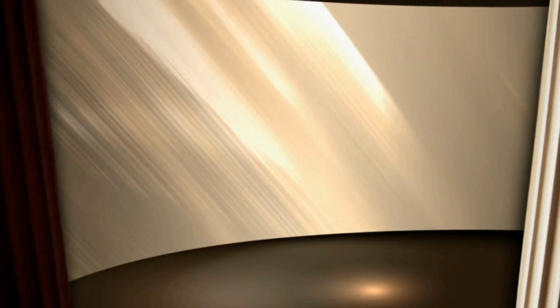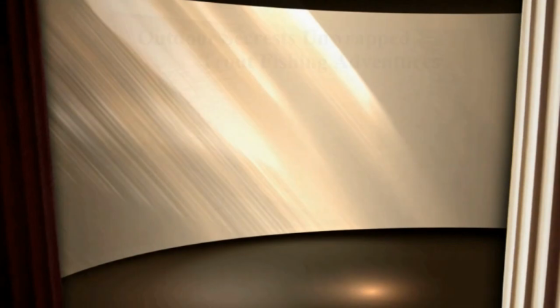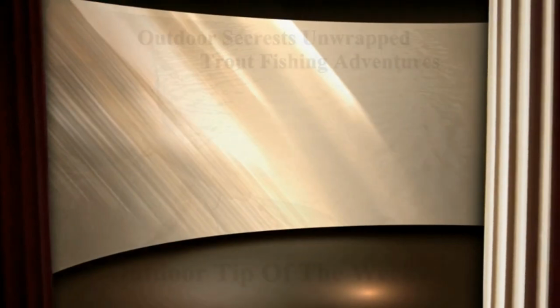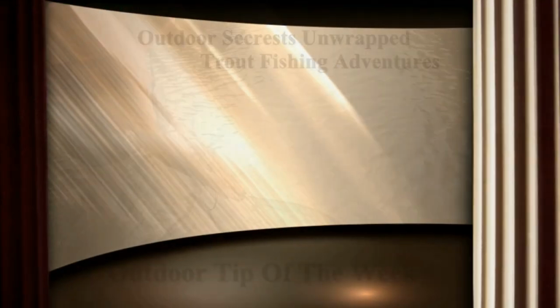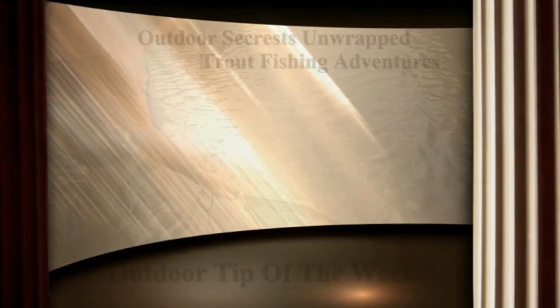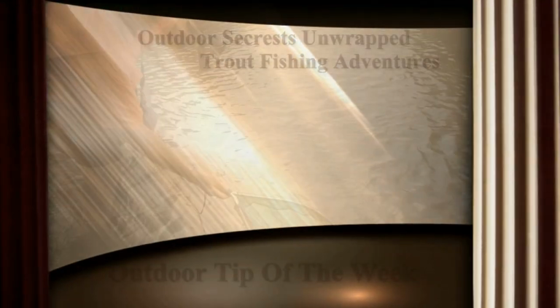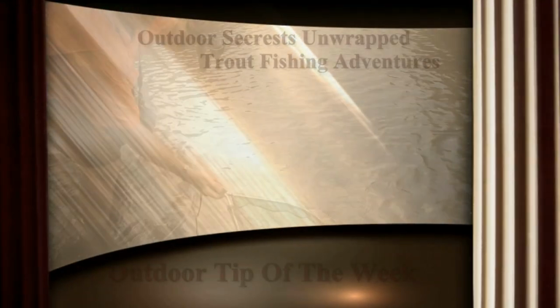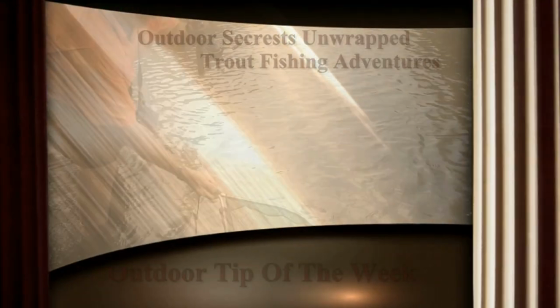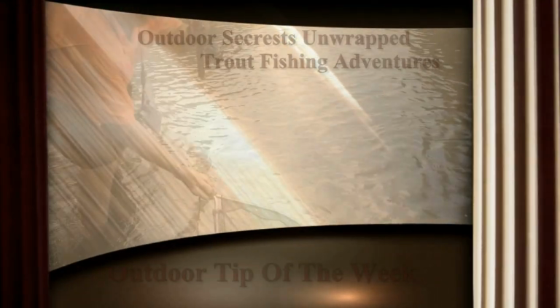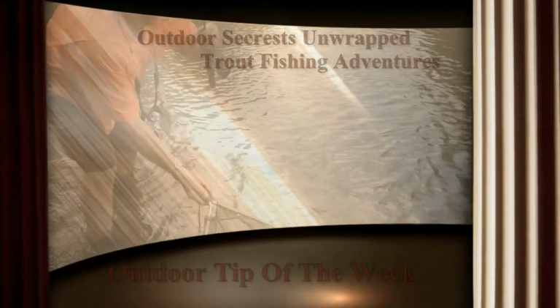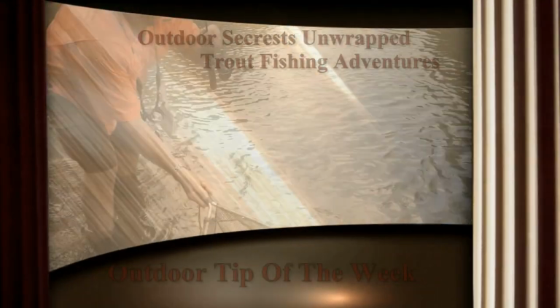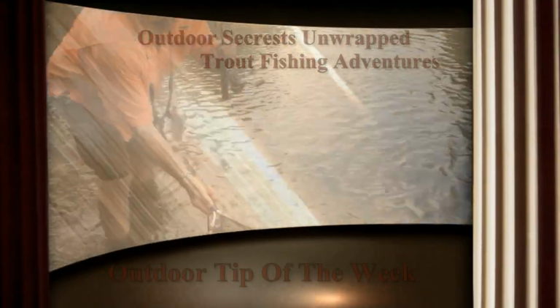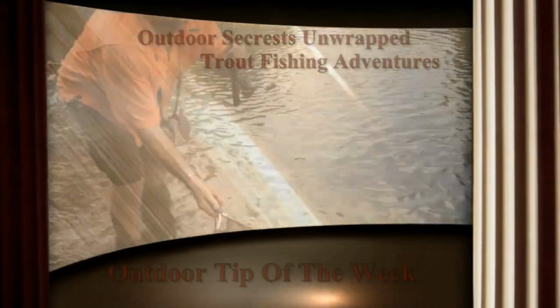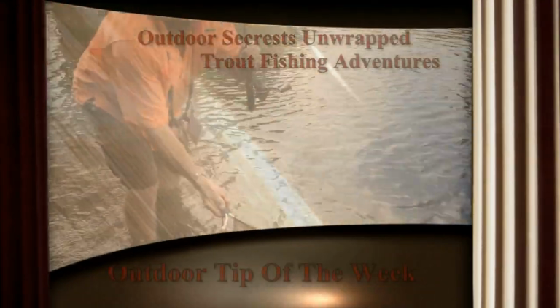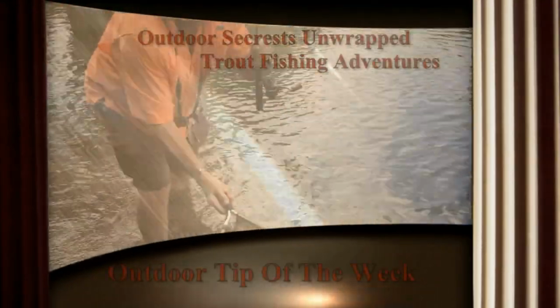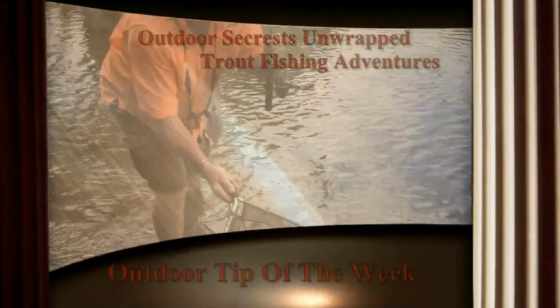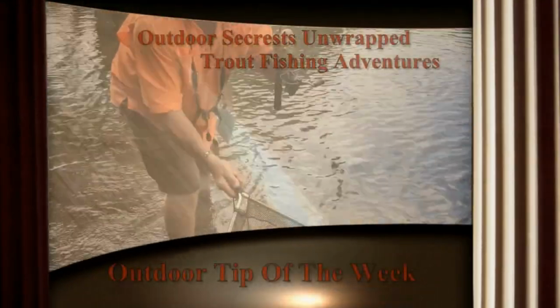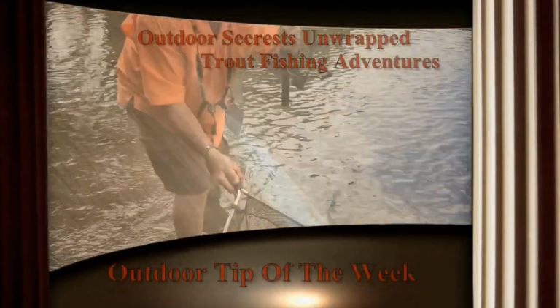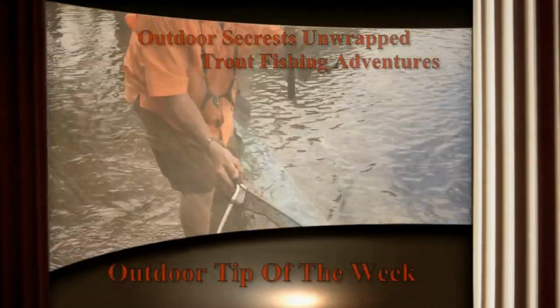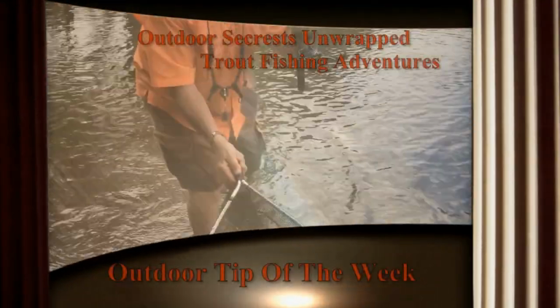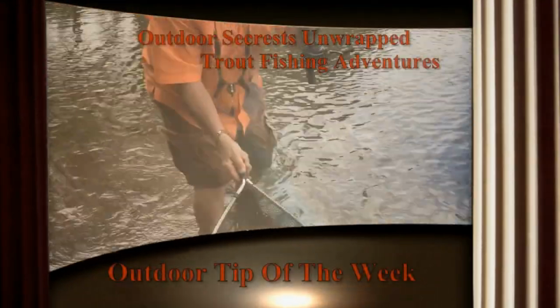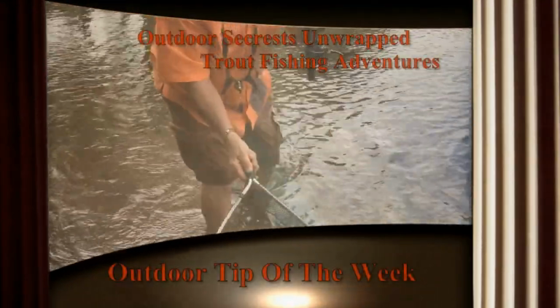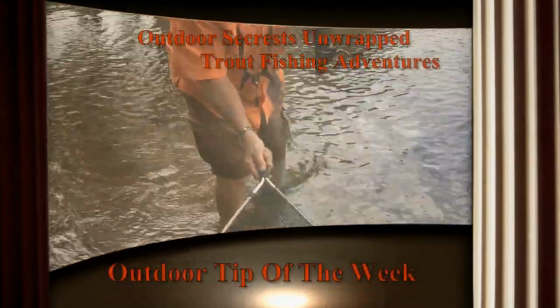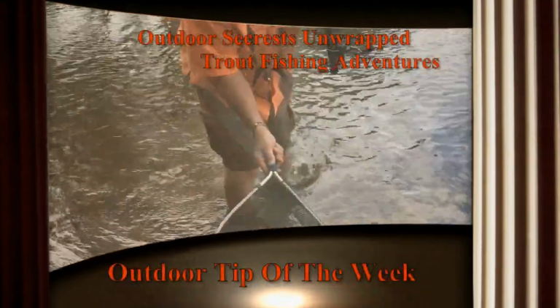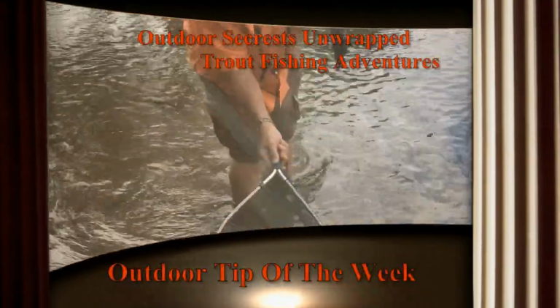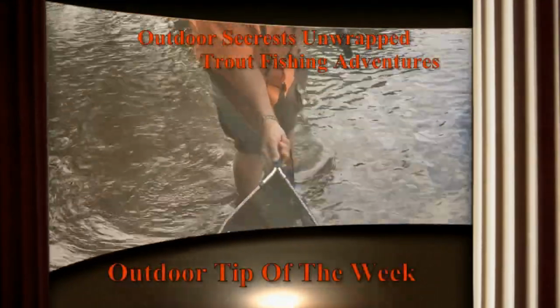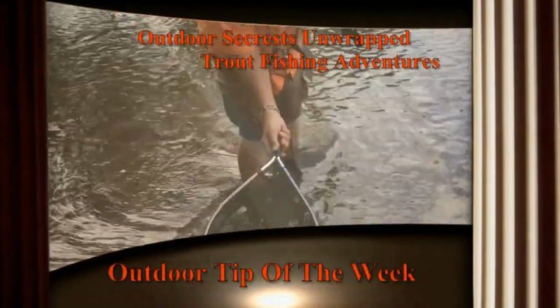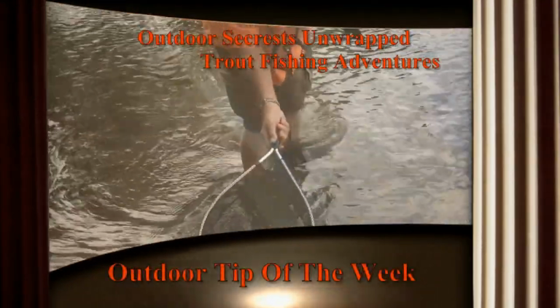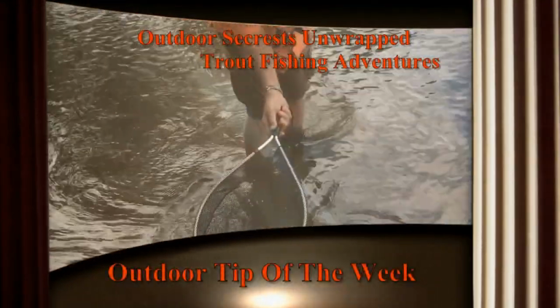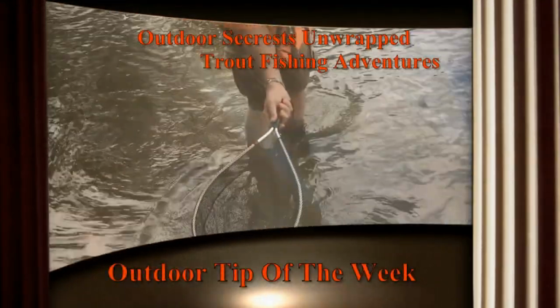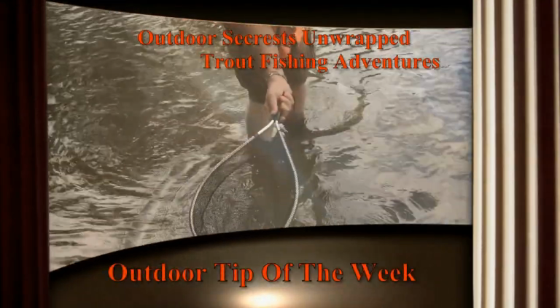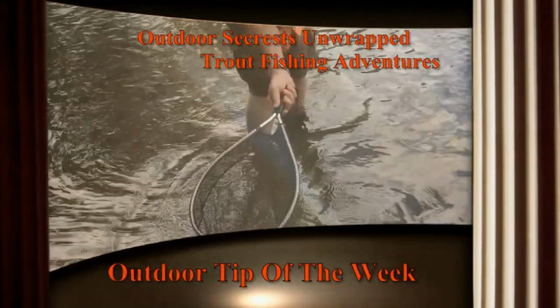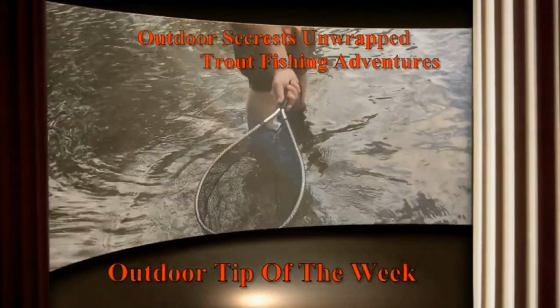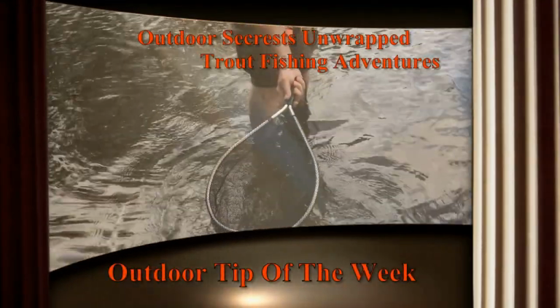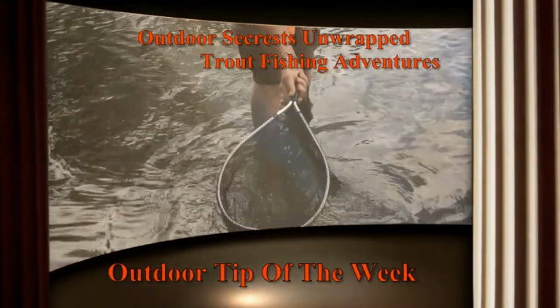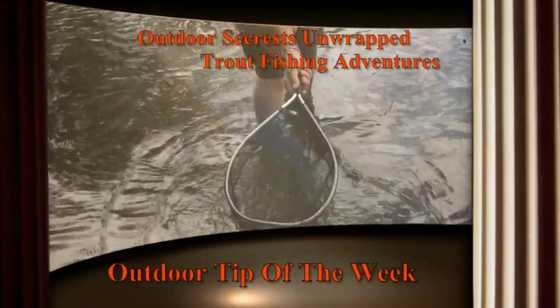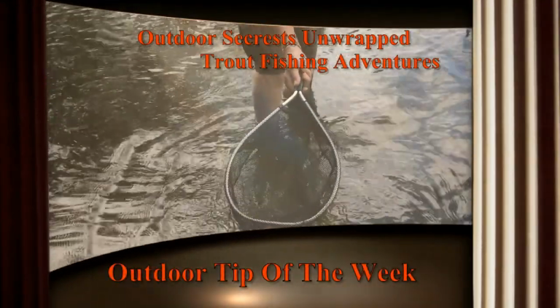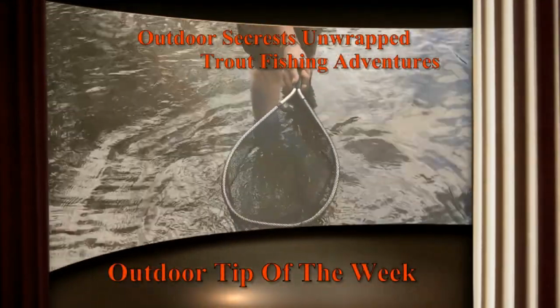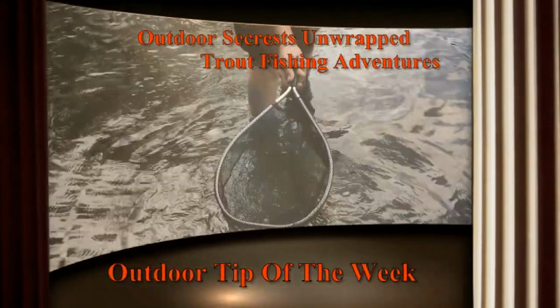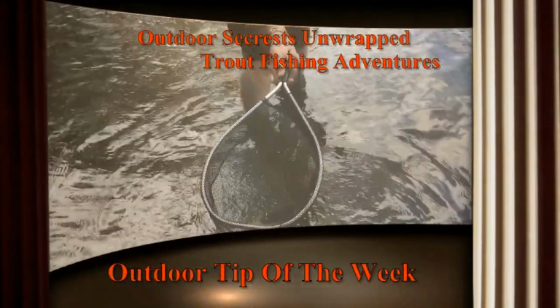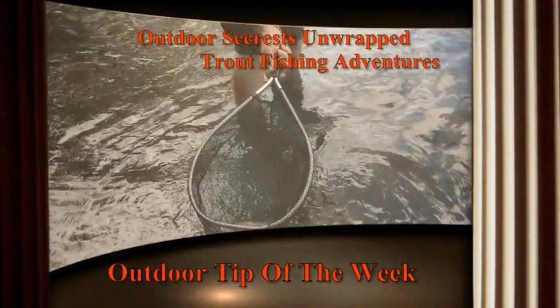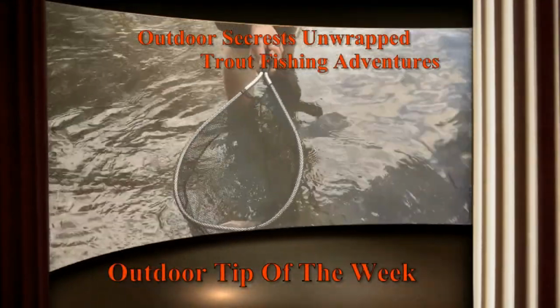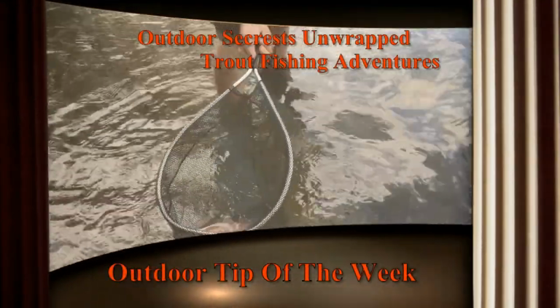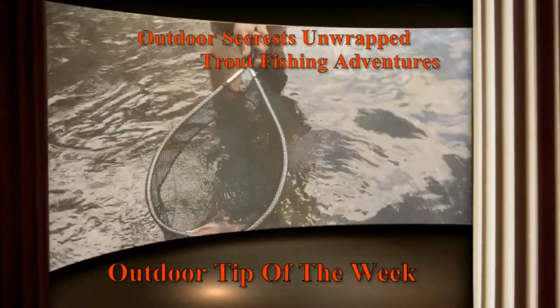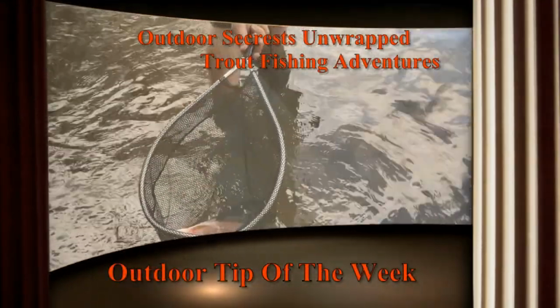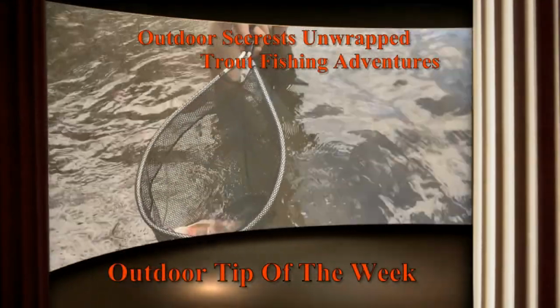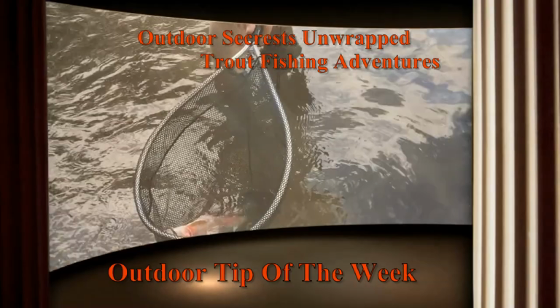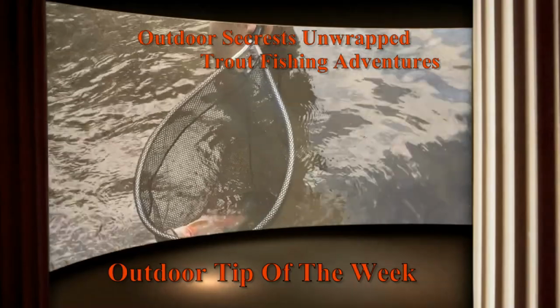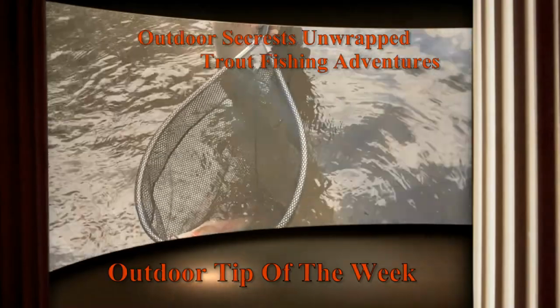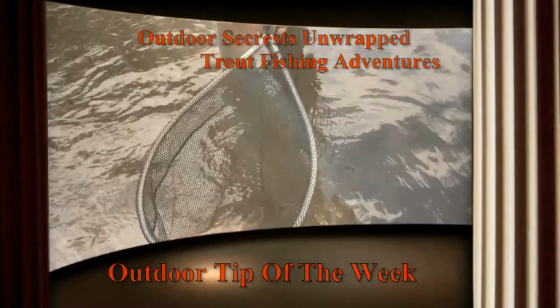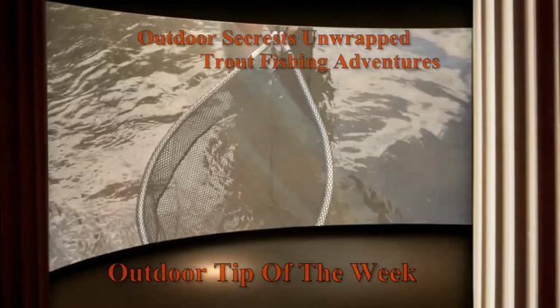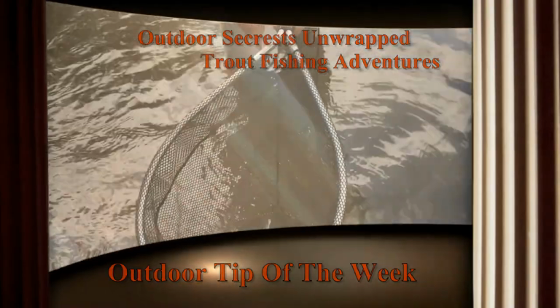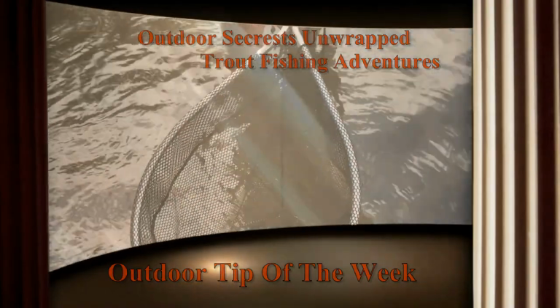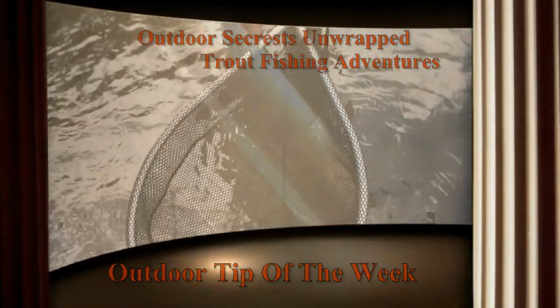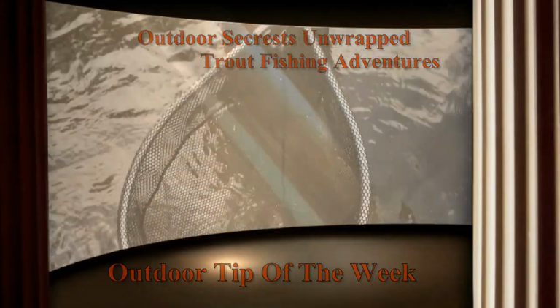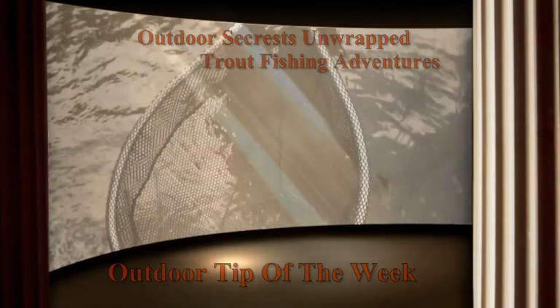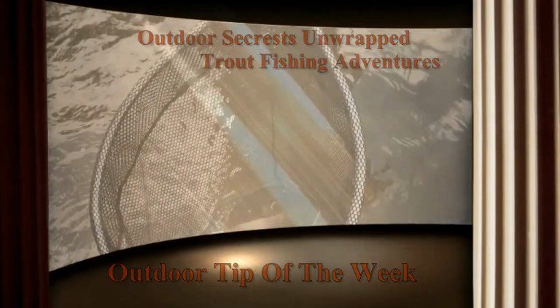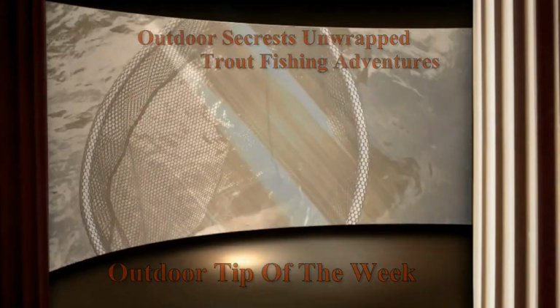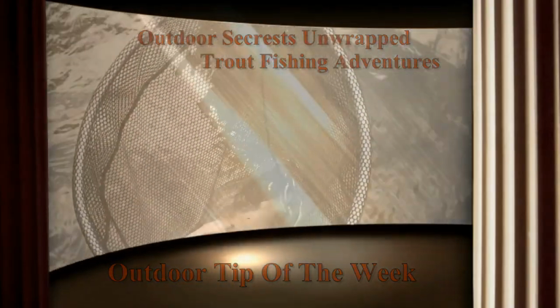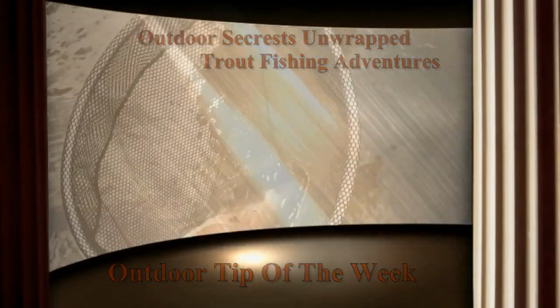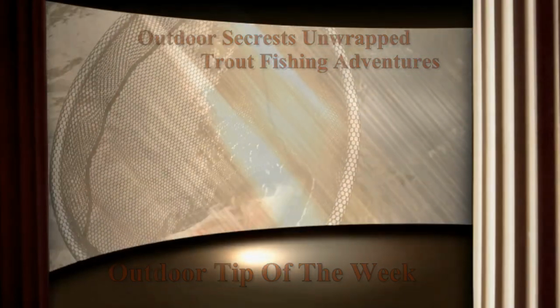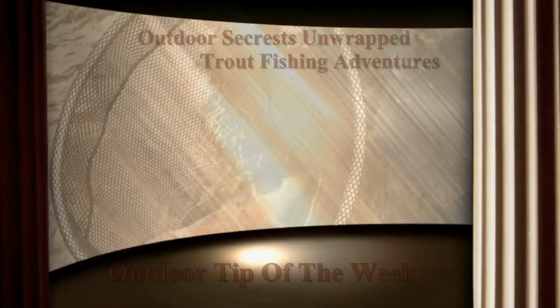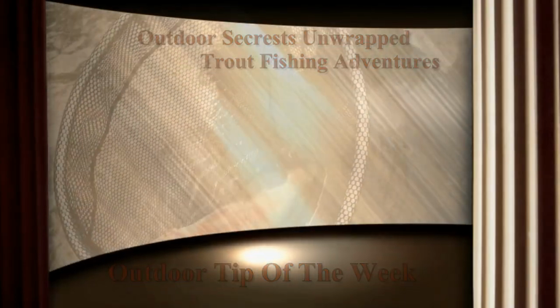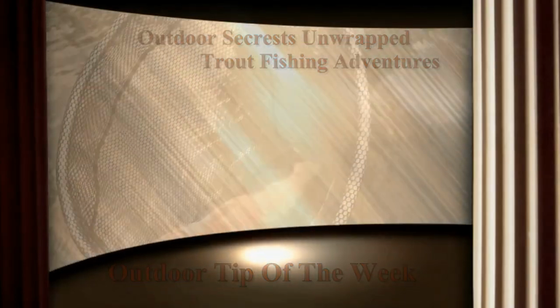We're going to let this bad boy go up. Wow, look at that fish. Oh my God, that's a monster. Wow.